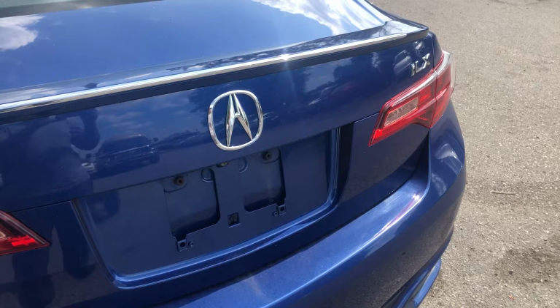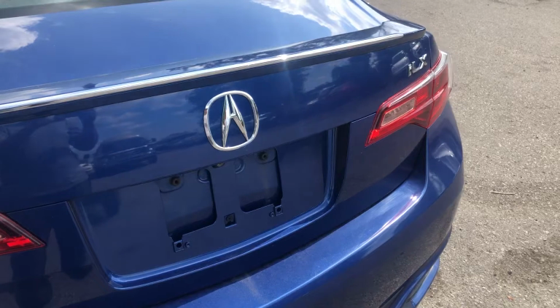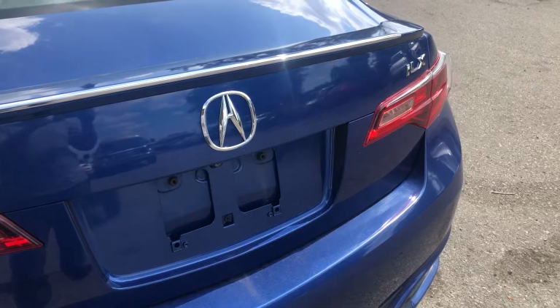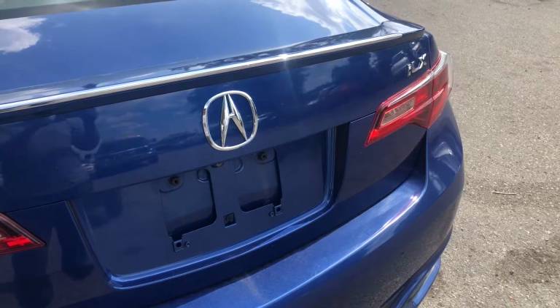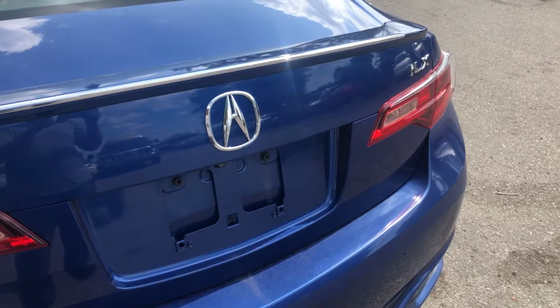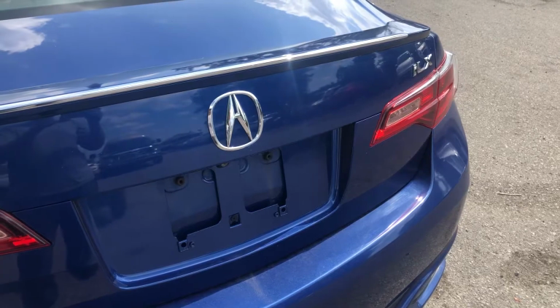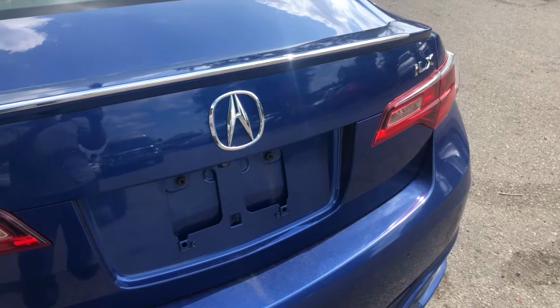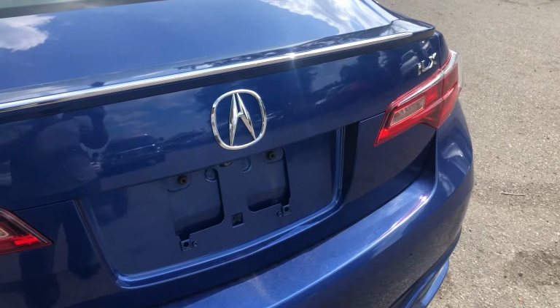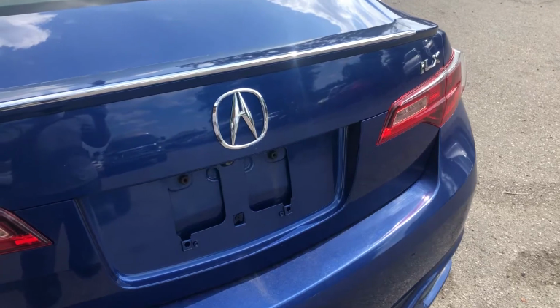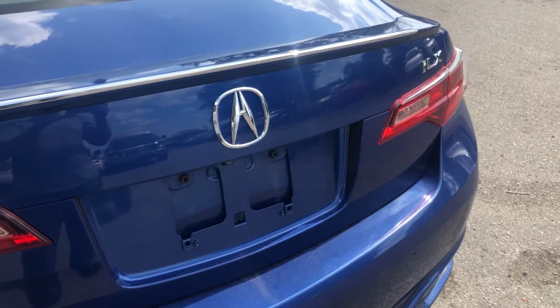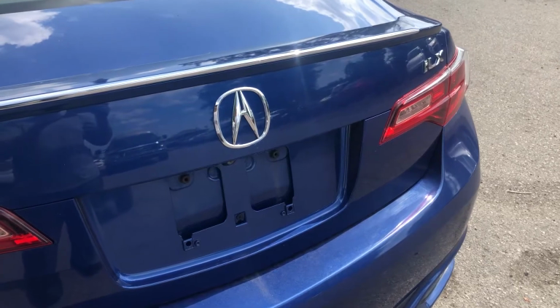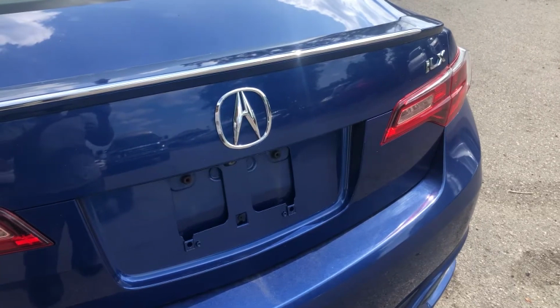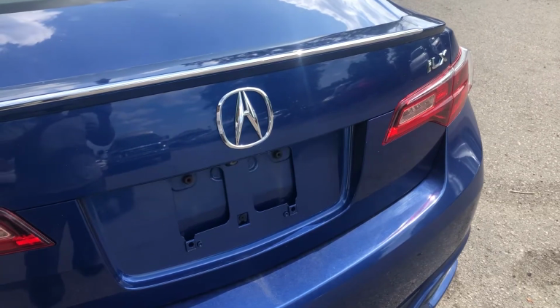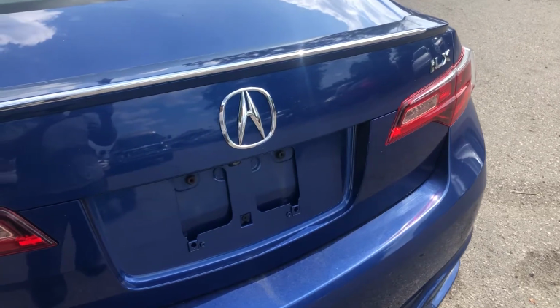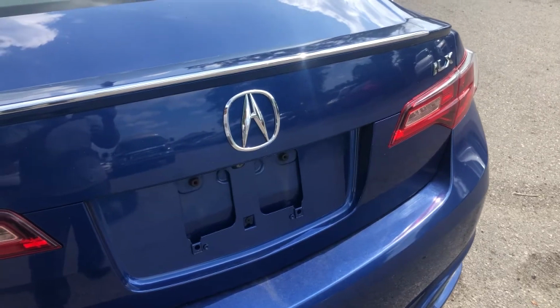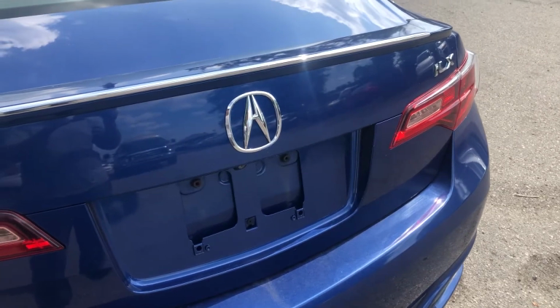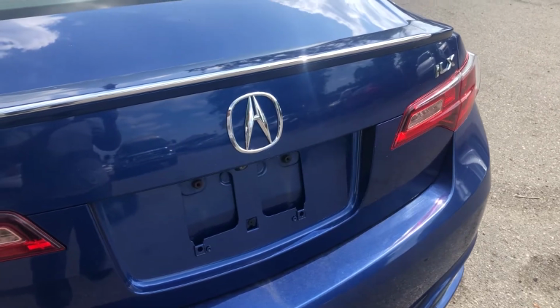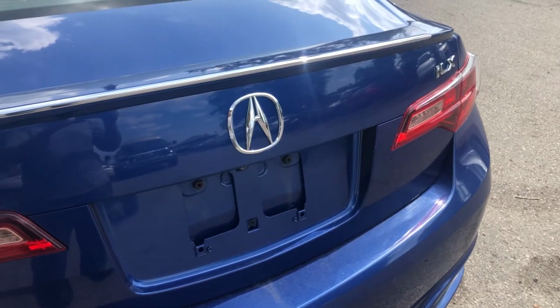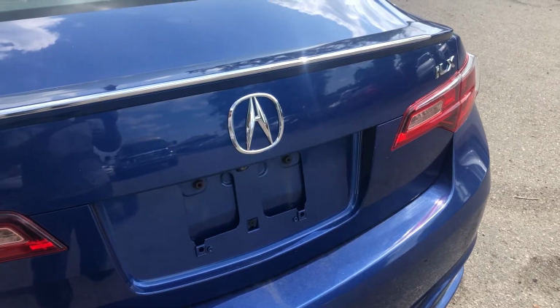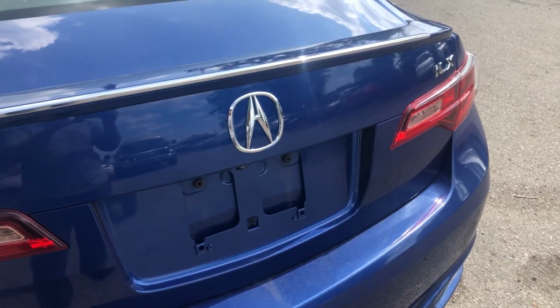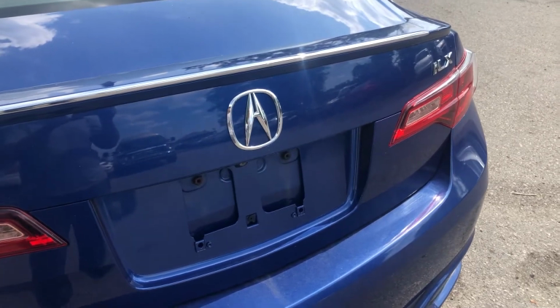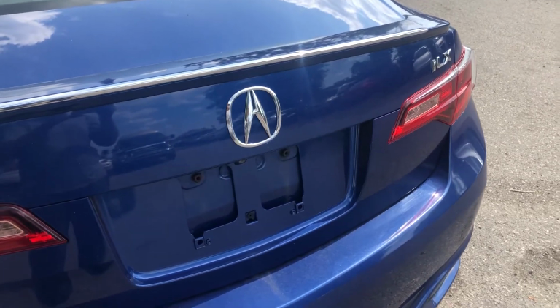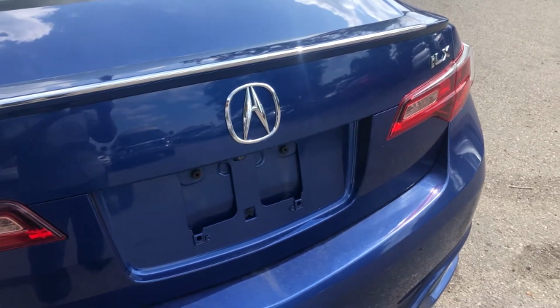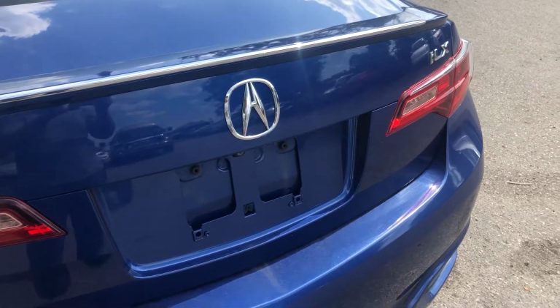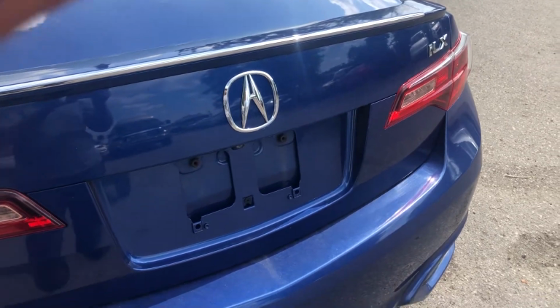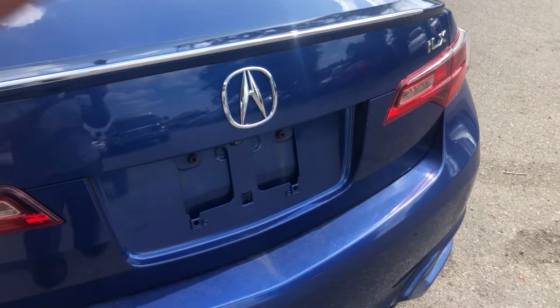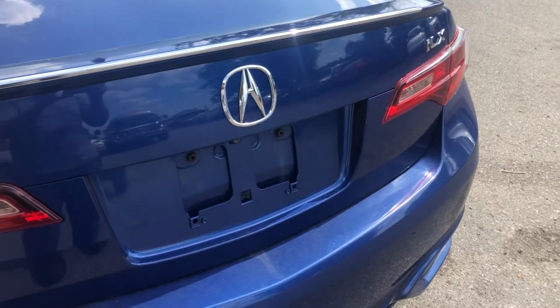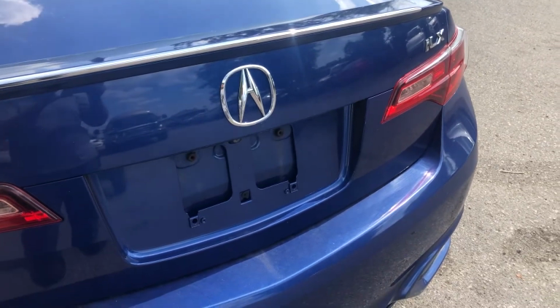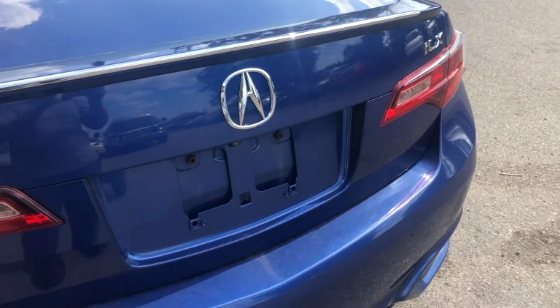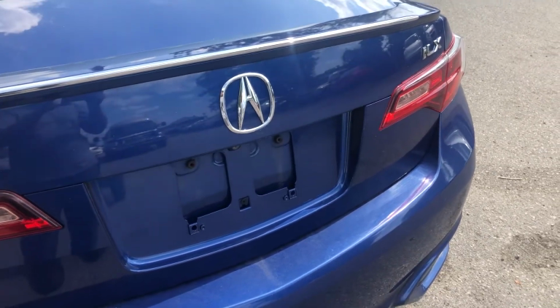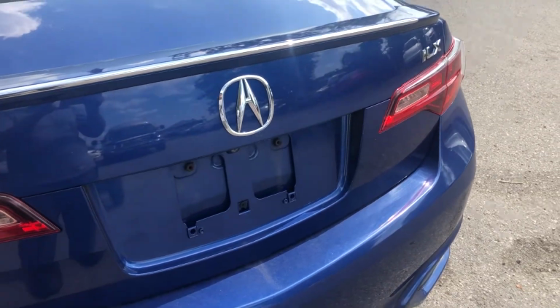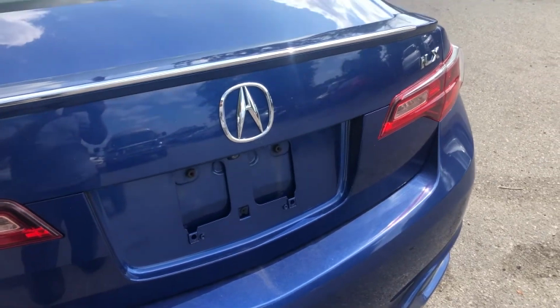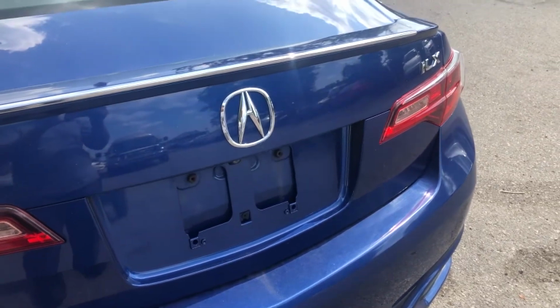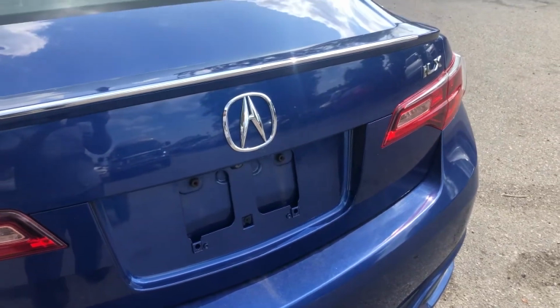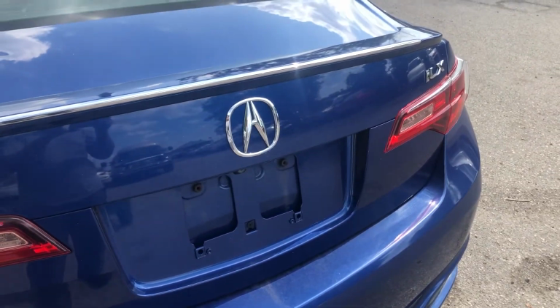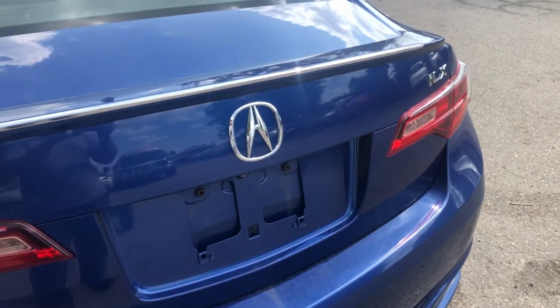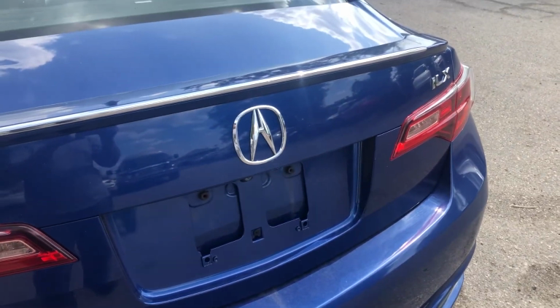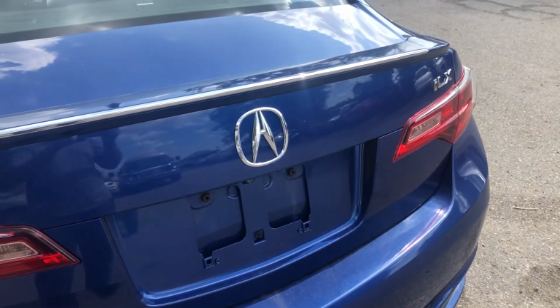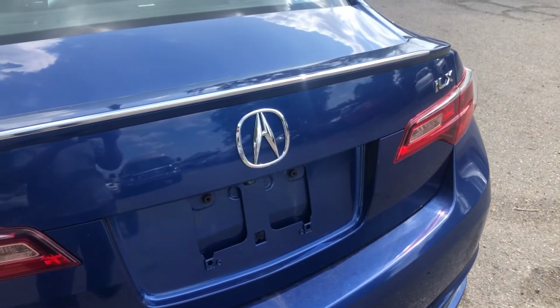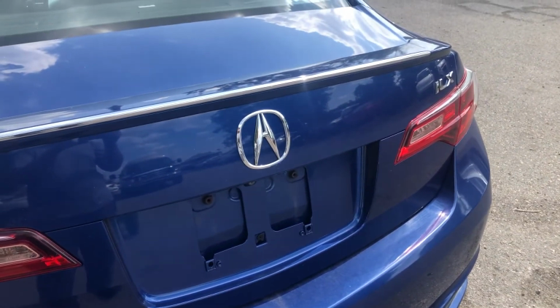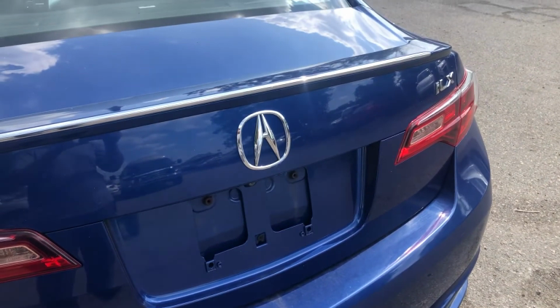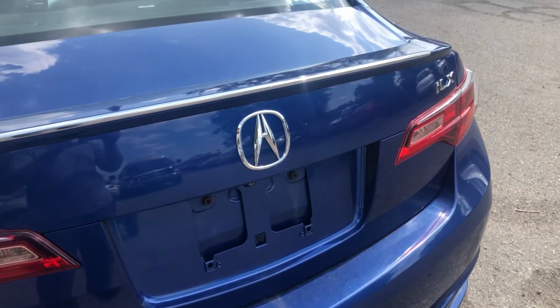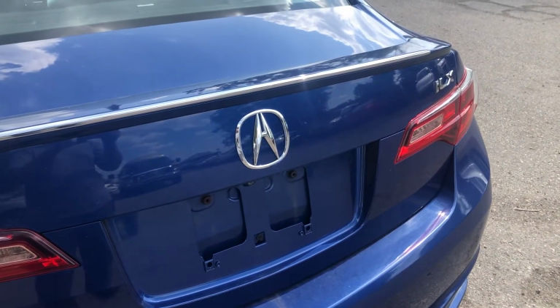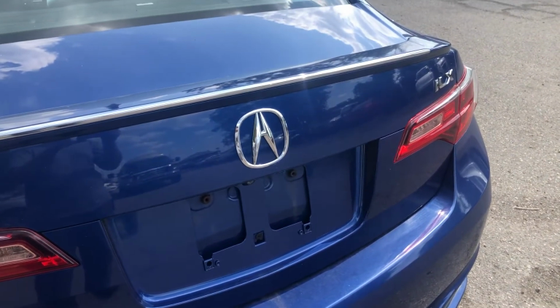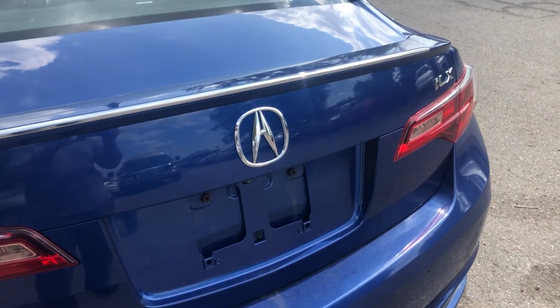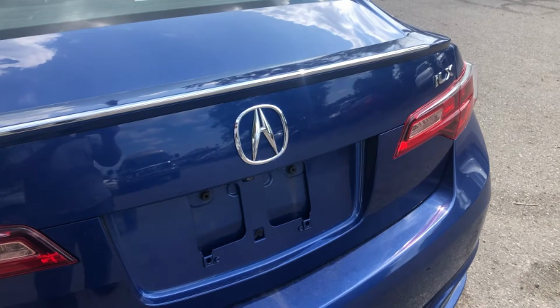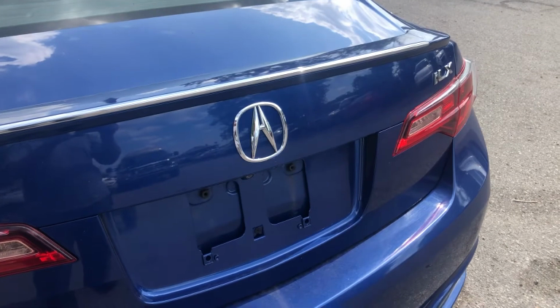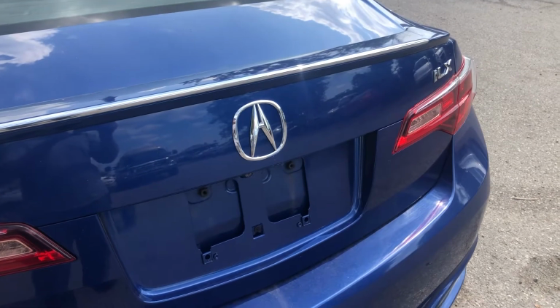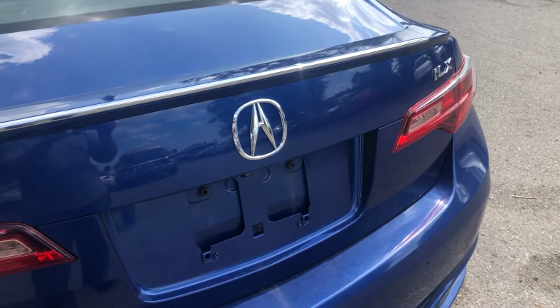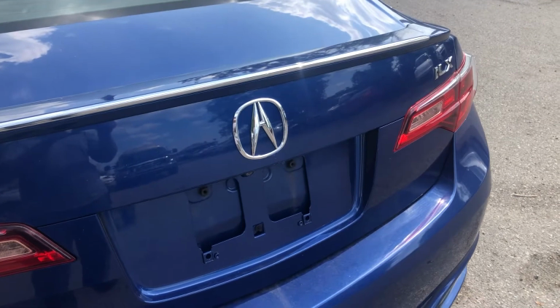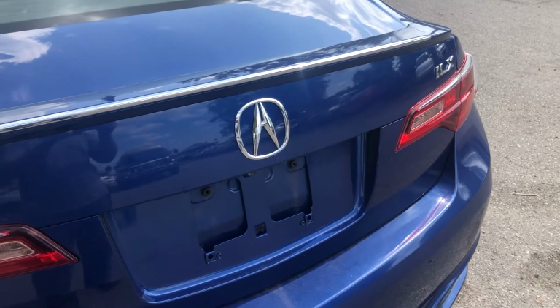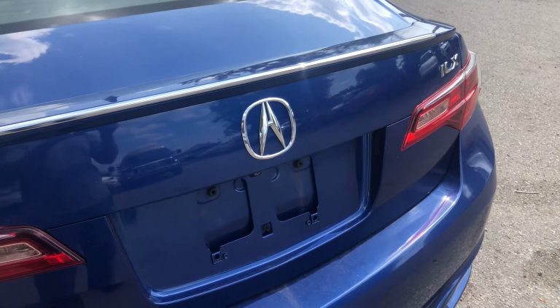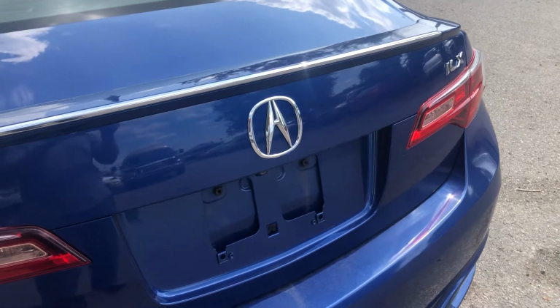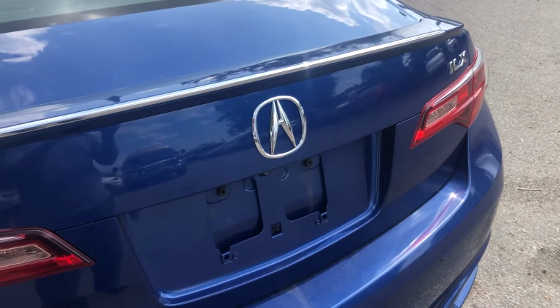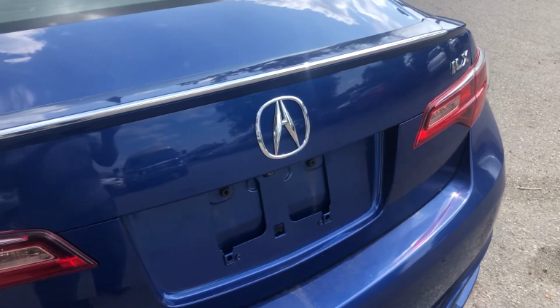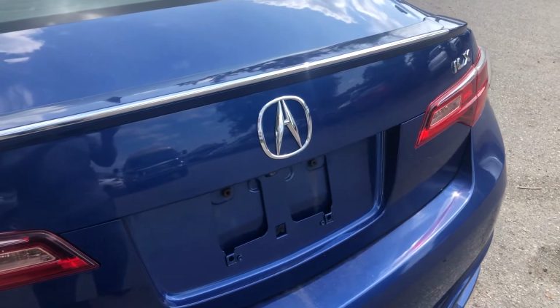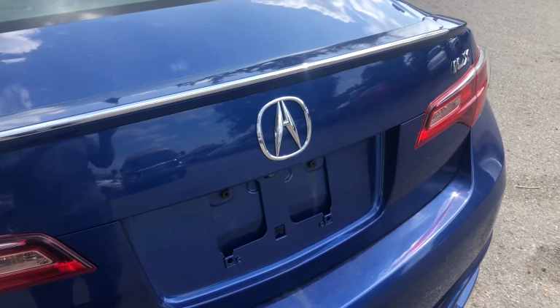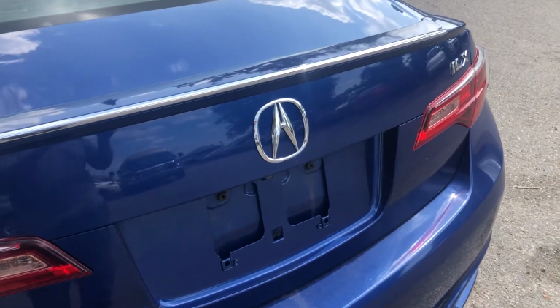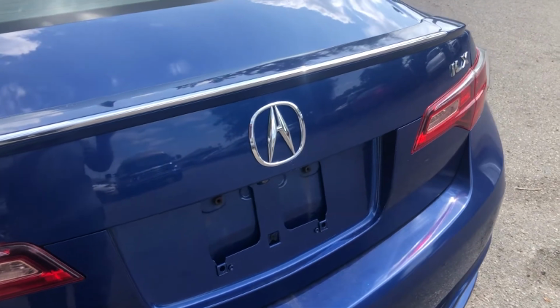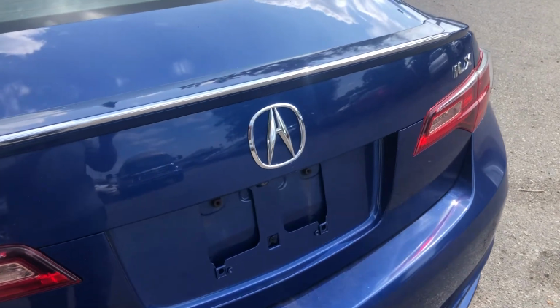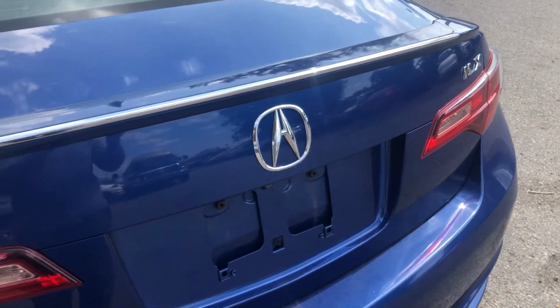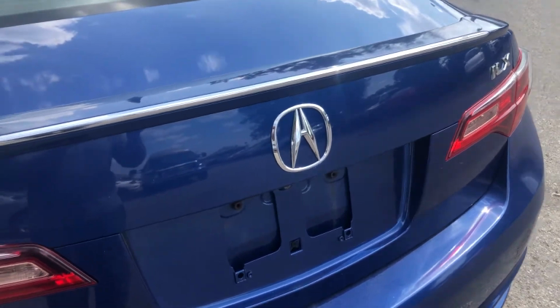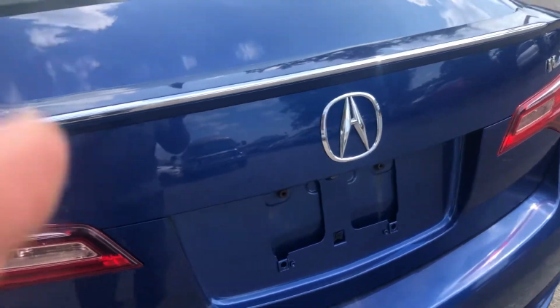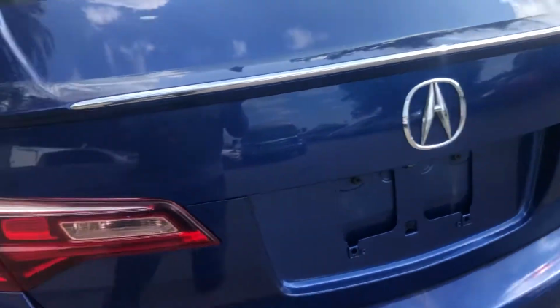Welcome to Simon's Carfix. Today we'll be showing you the fuse location for this 2016 Acura ILX.